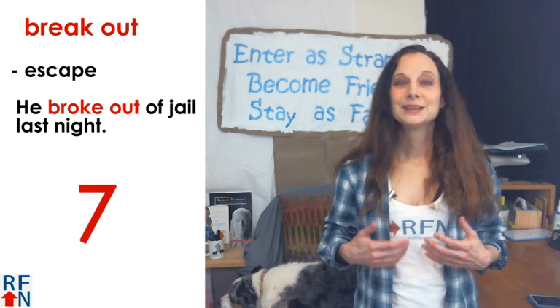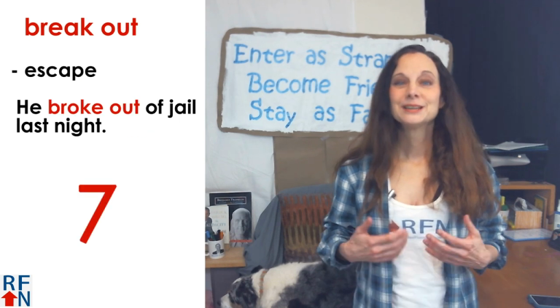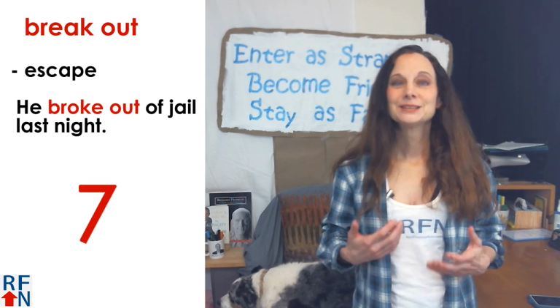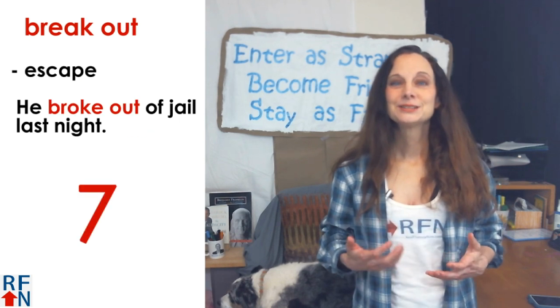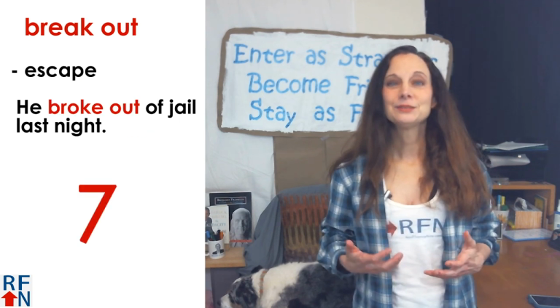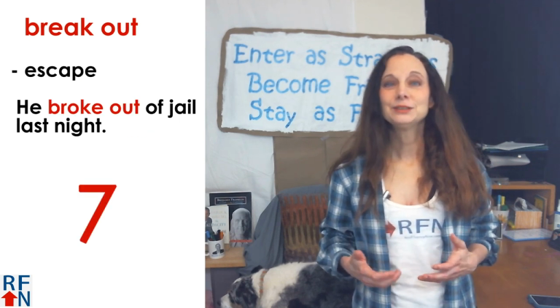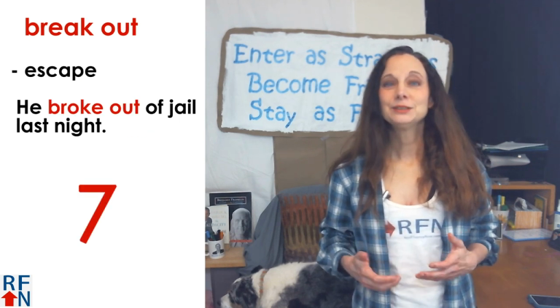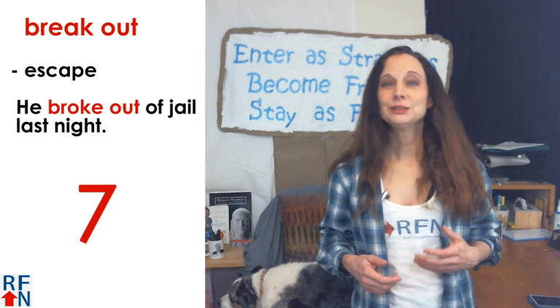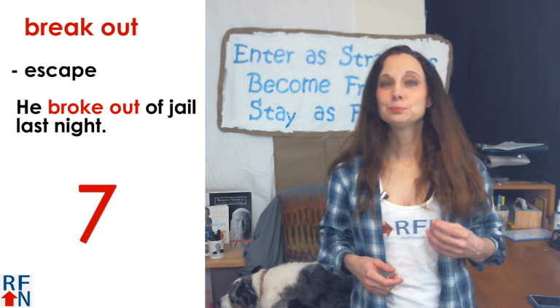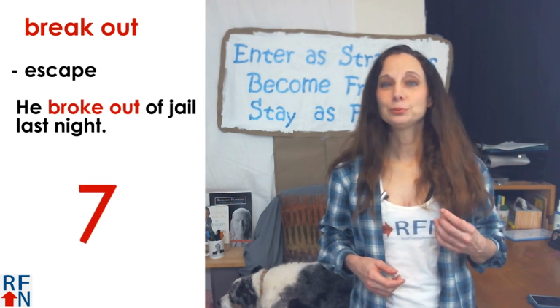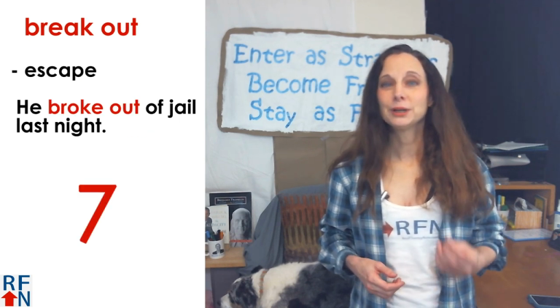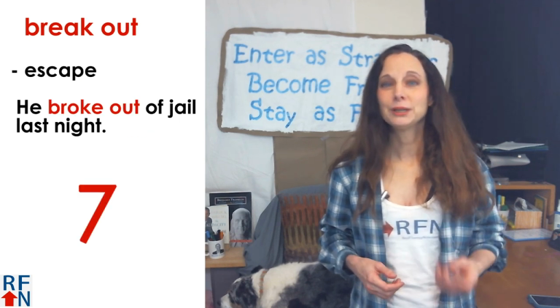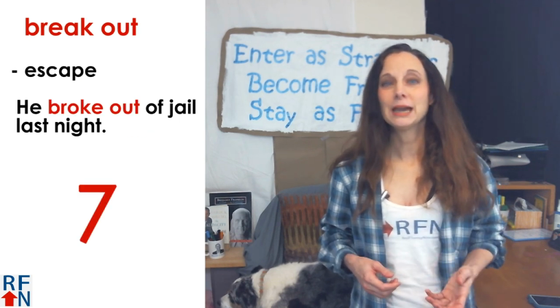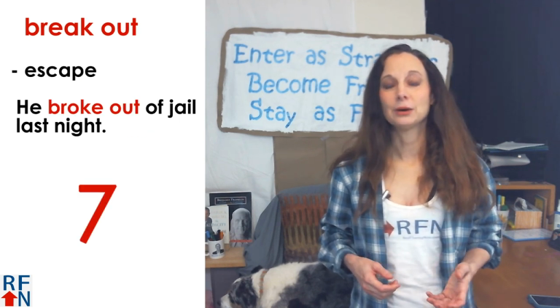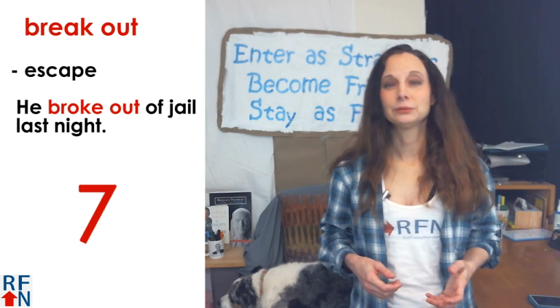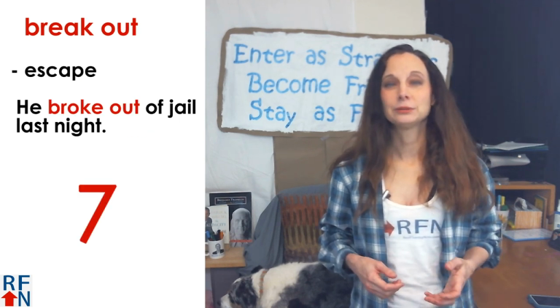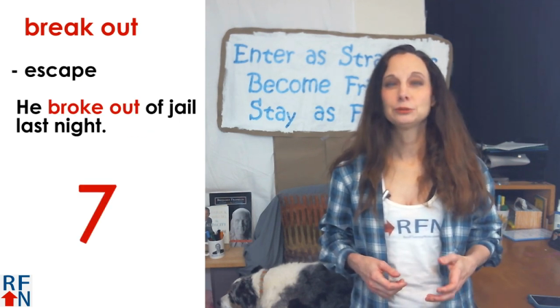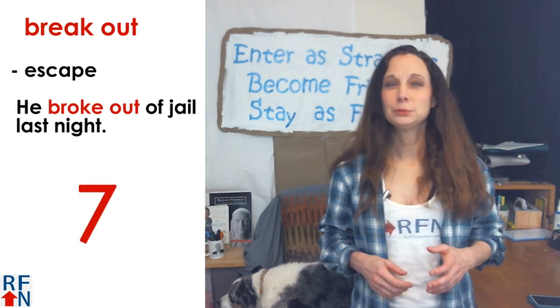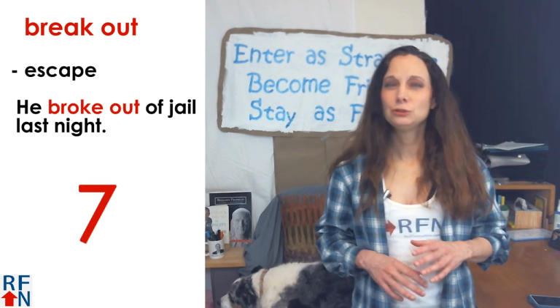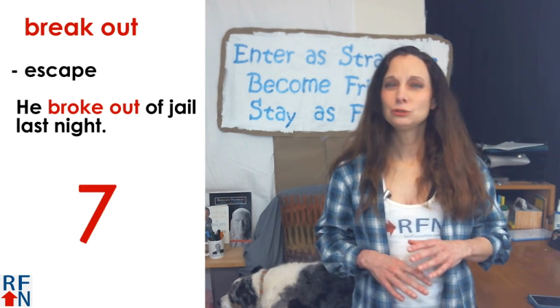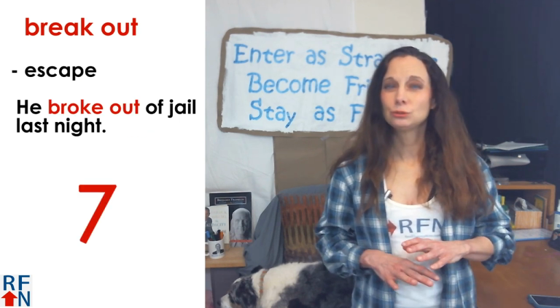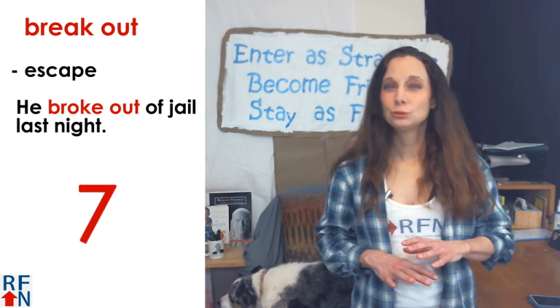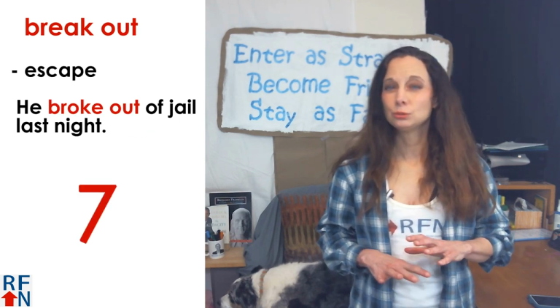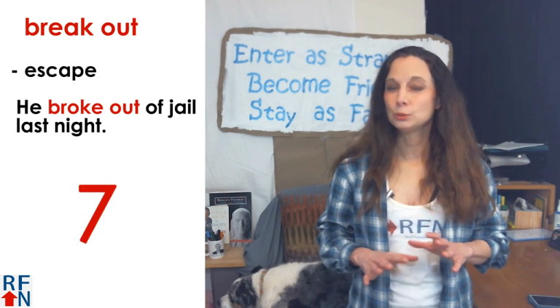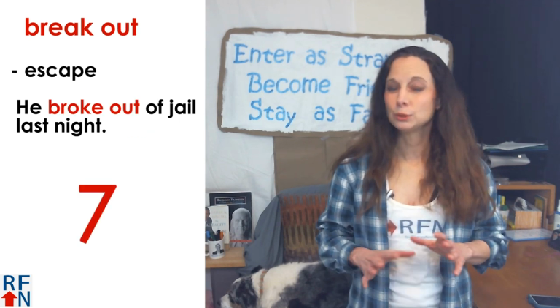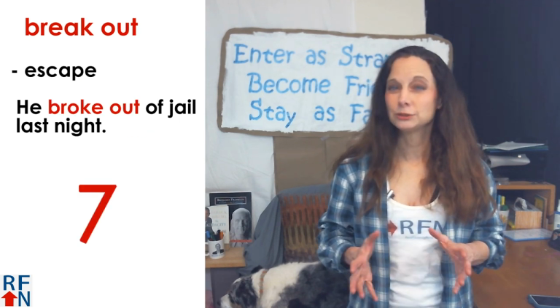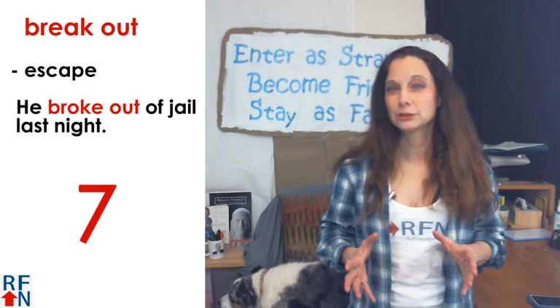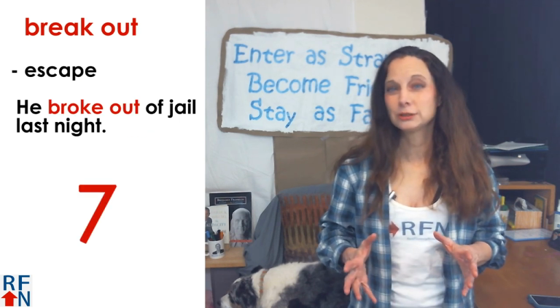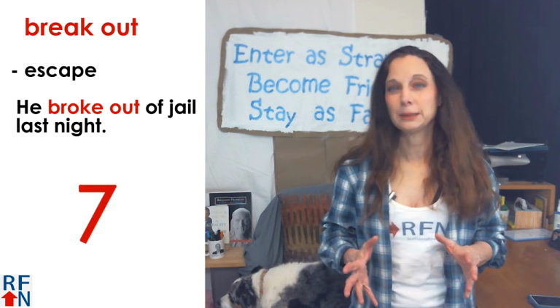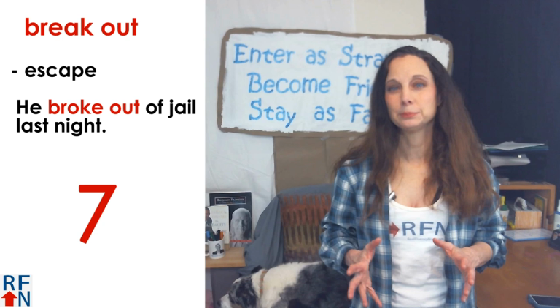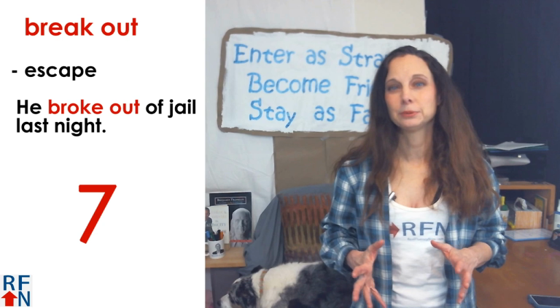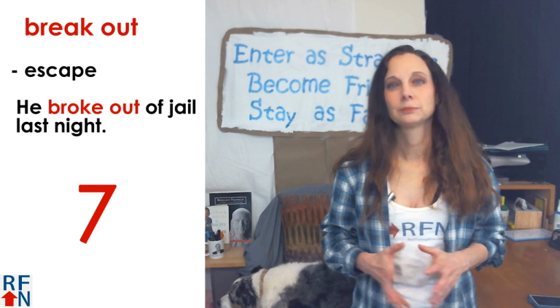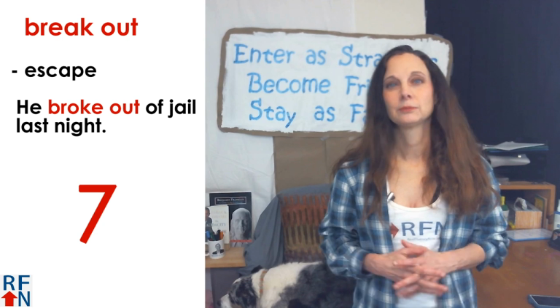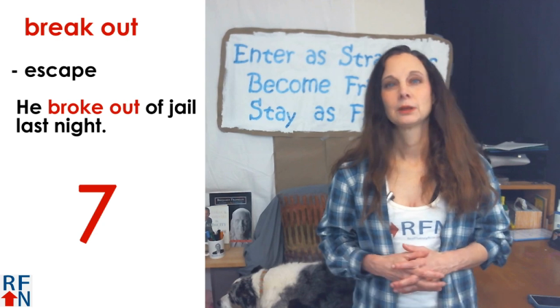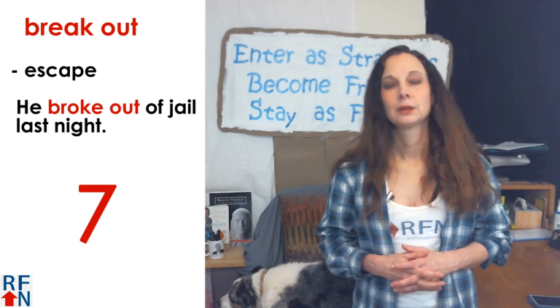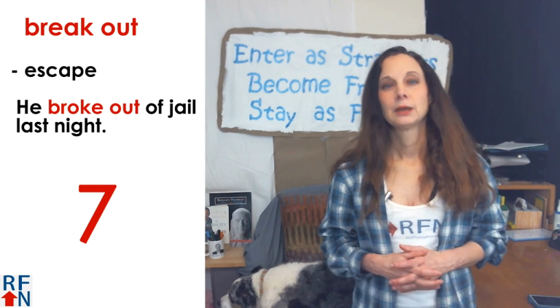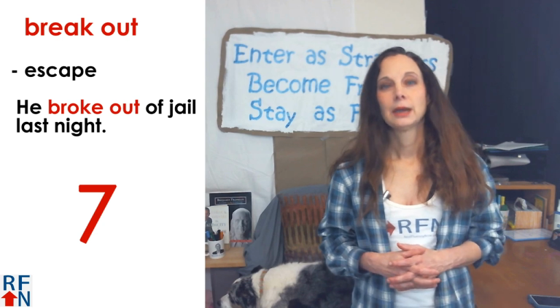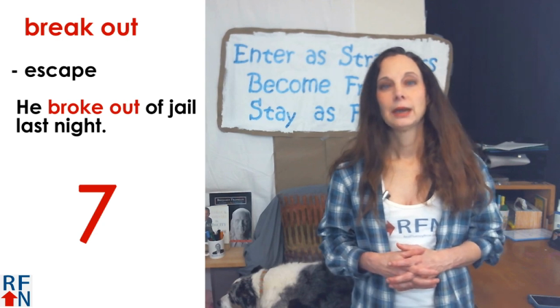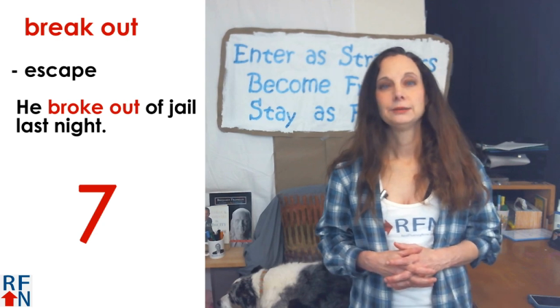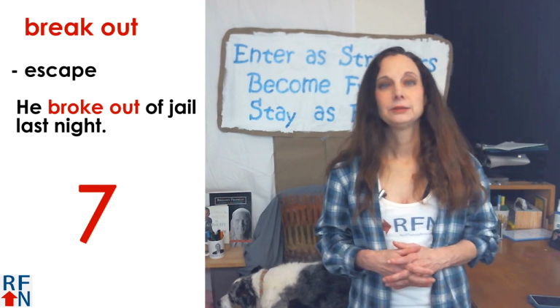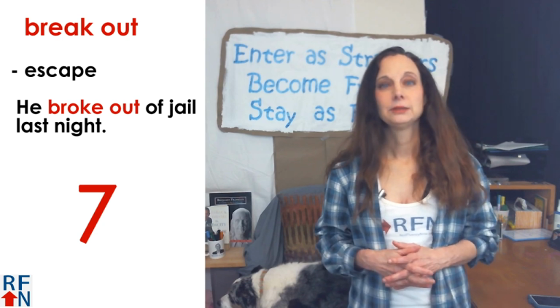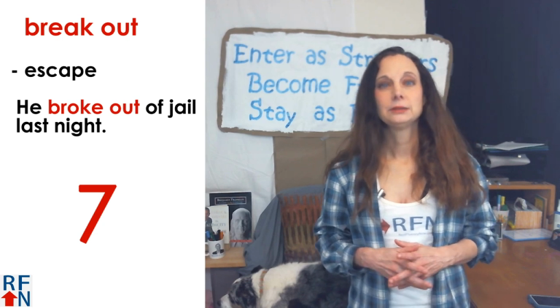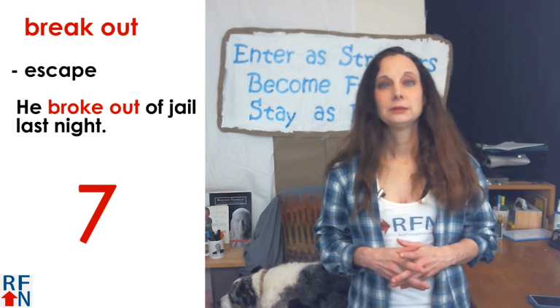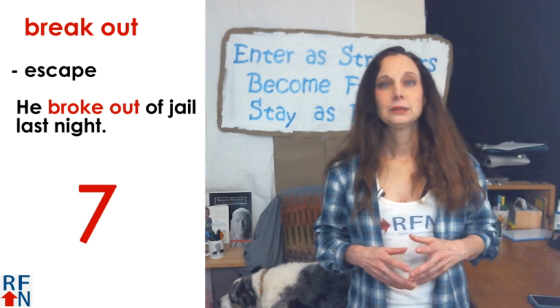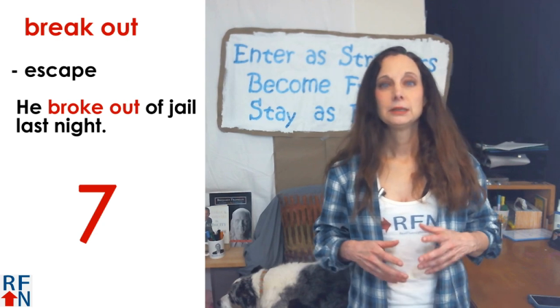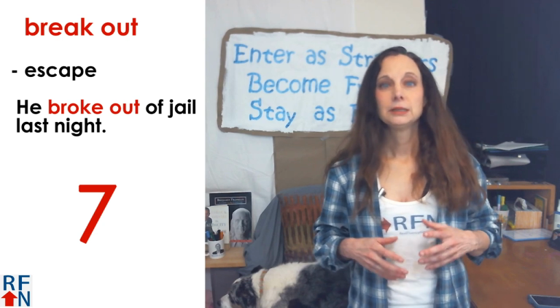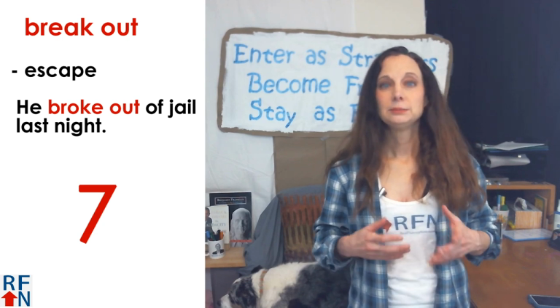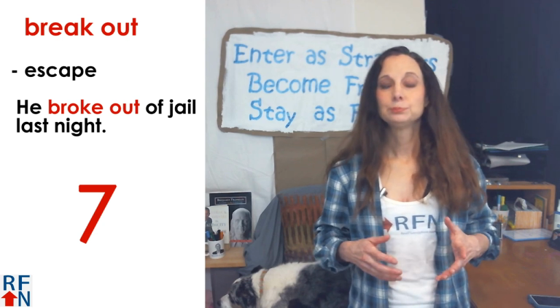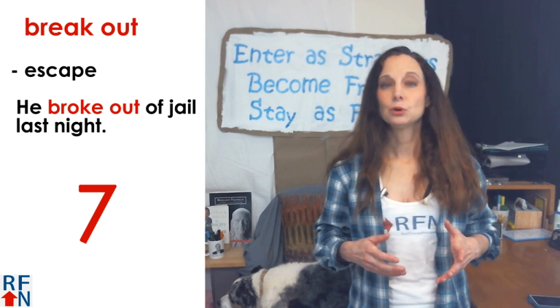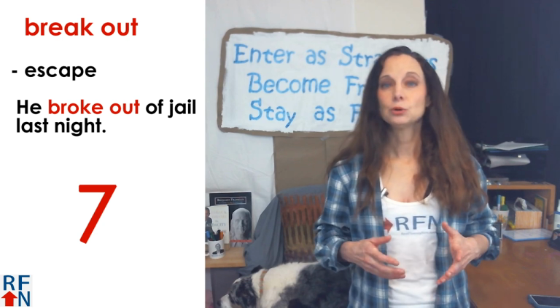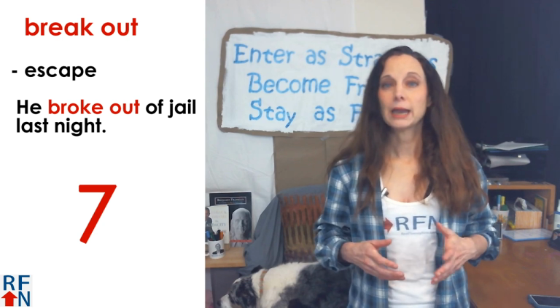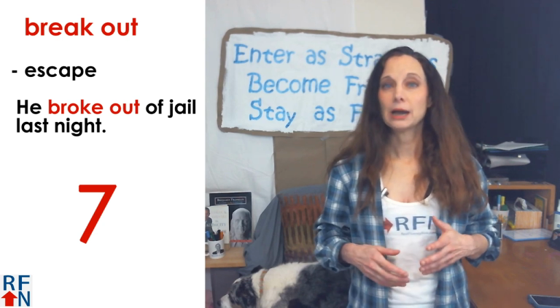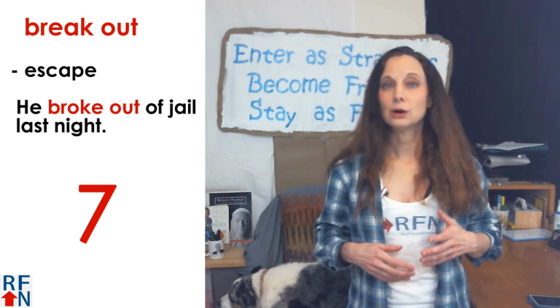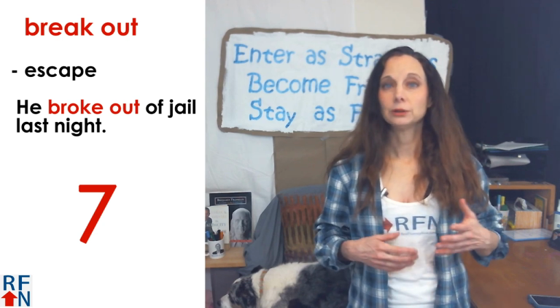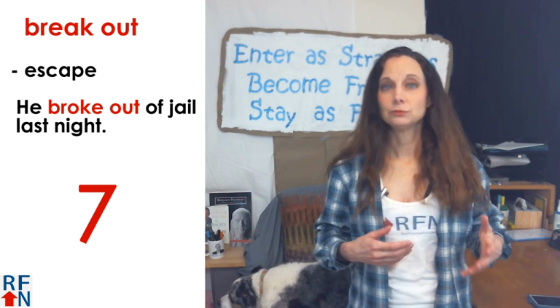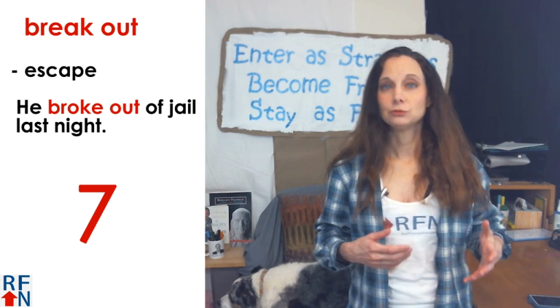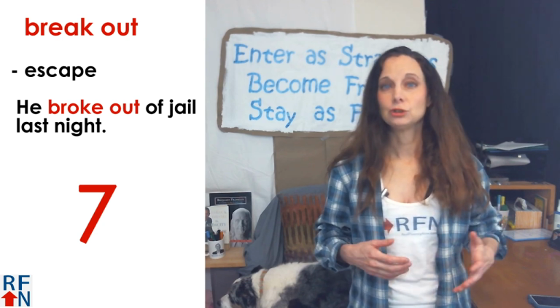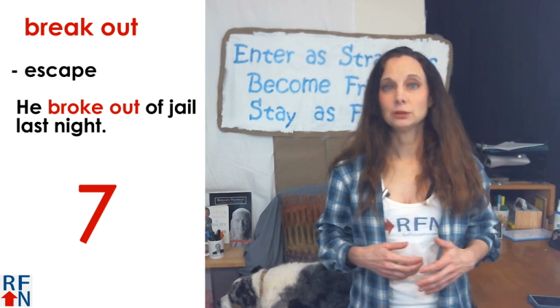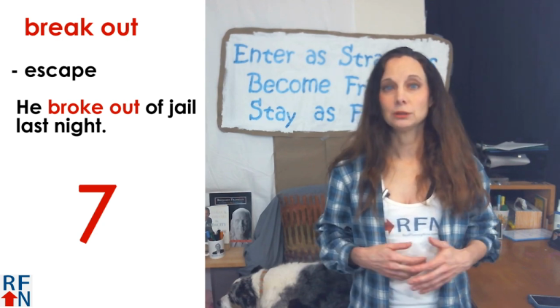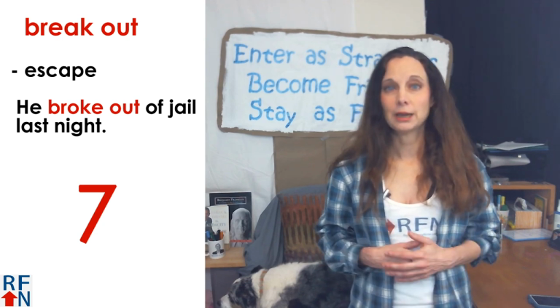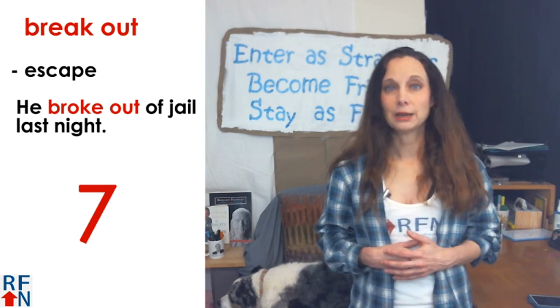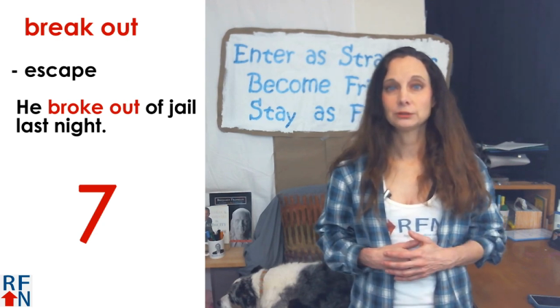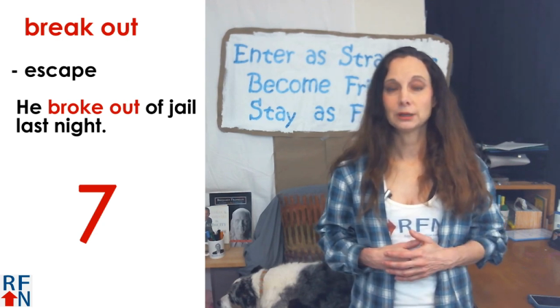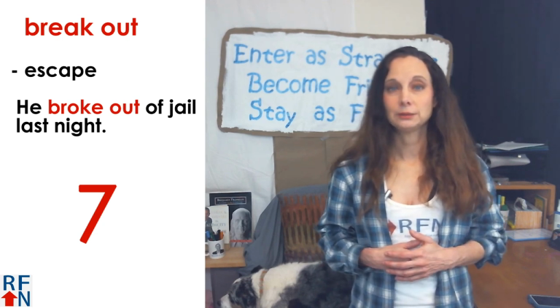Break off can also mean for something to be separated, as in the eraser broke off of the pencil. Number seven is break out. This means to escape. As in, he broke out of jail last night.